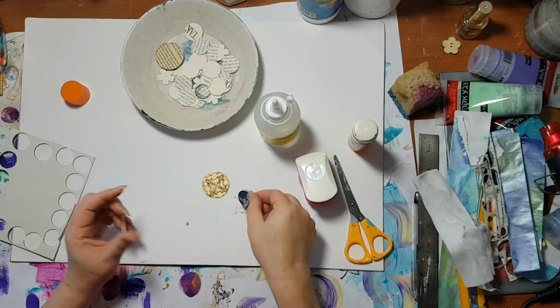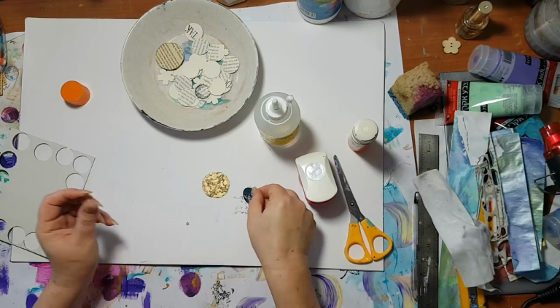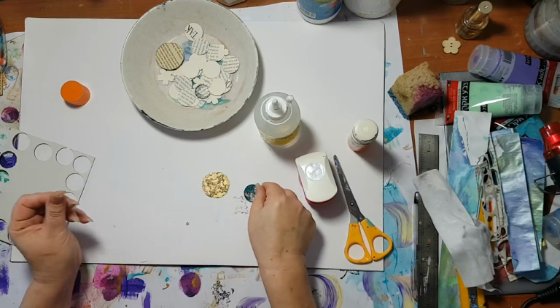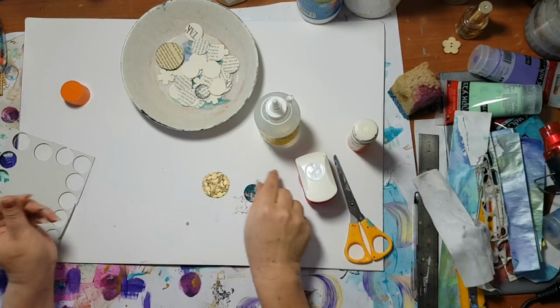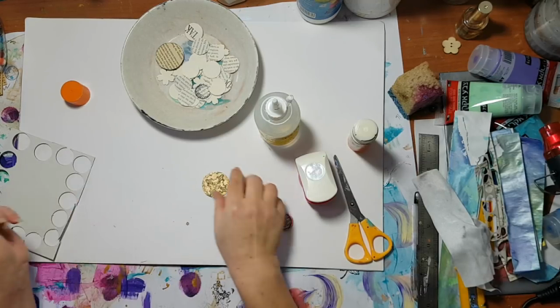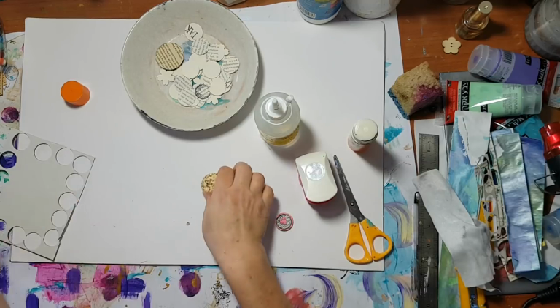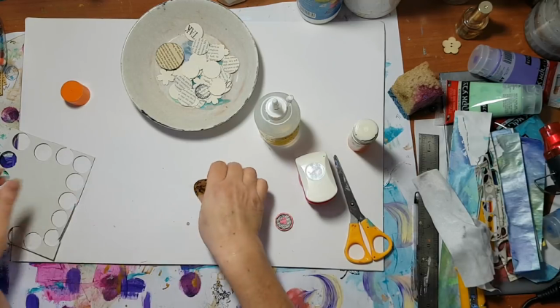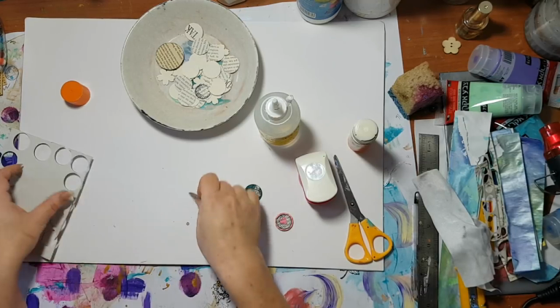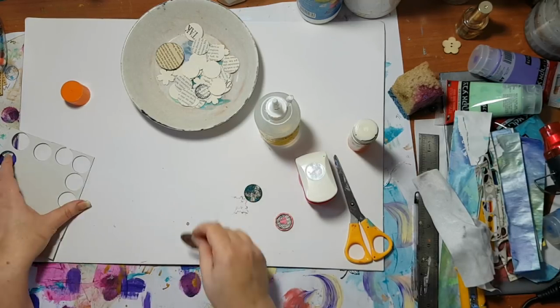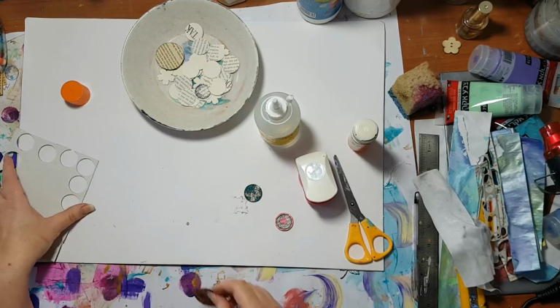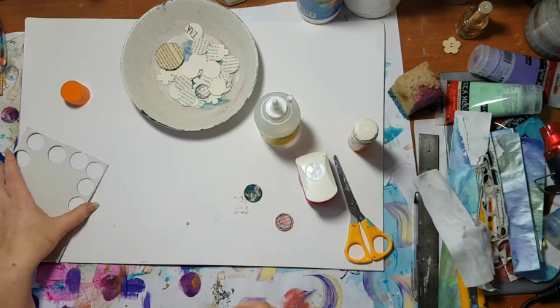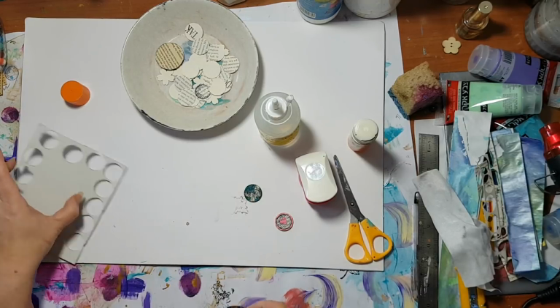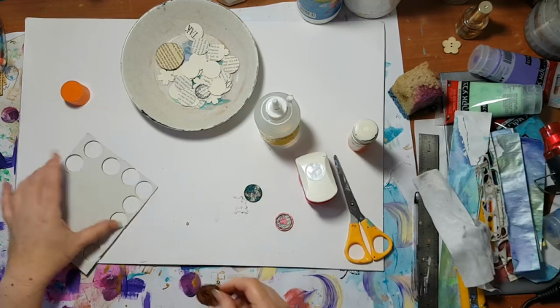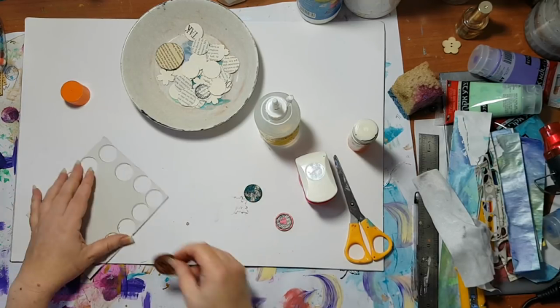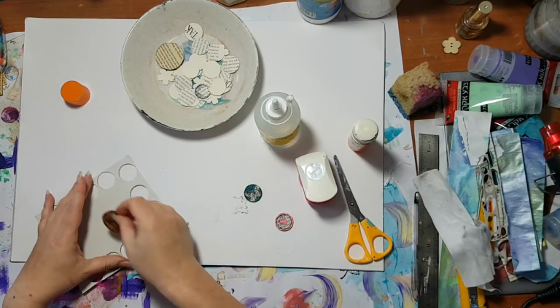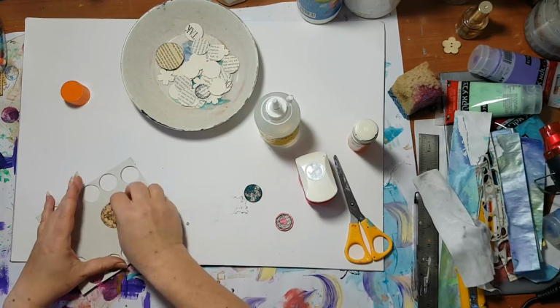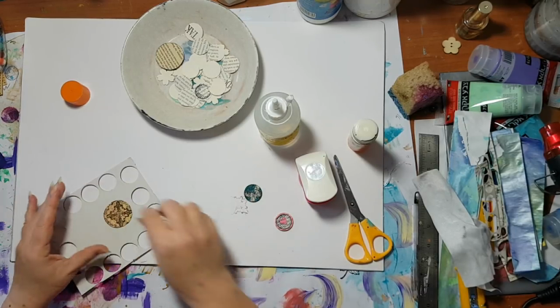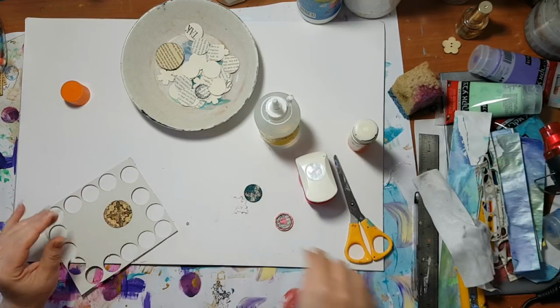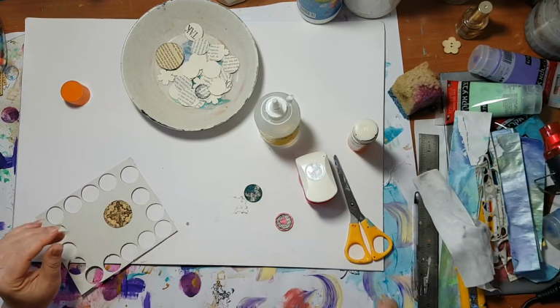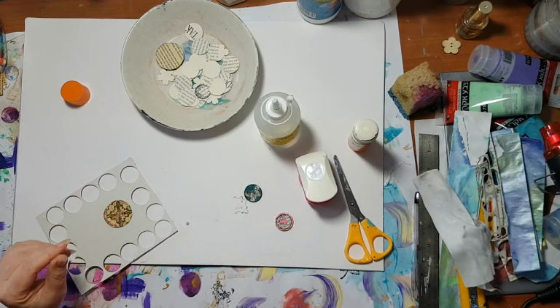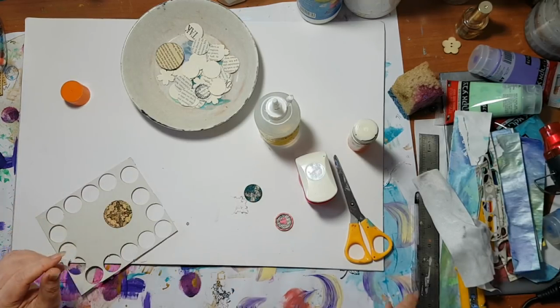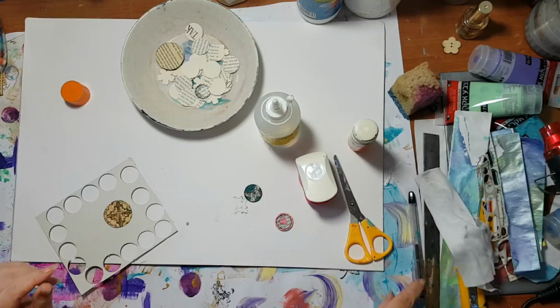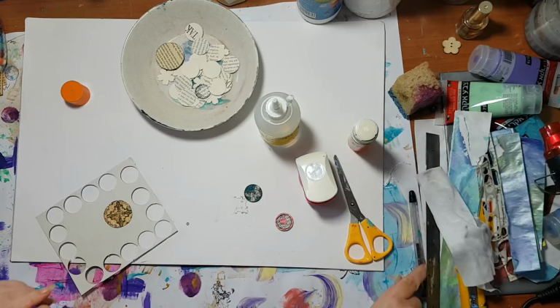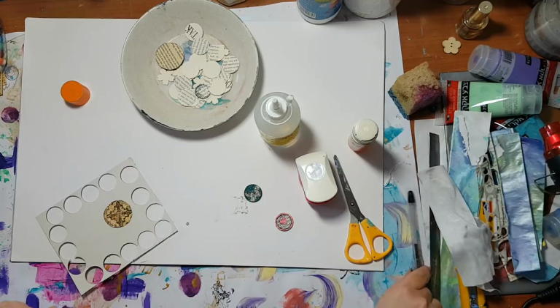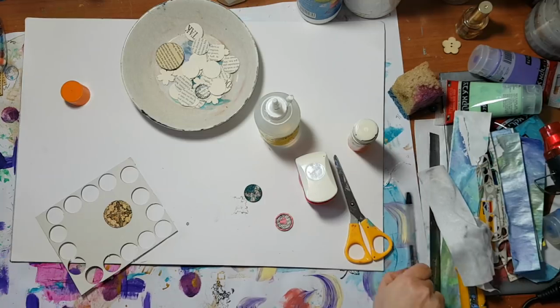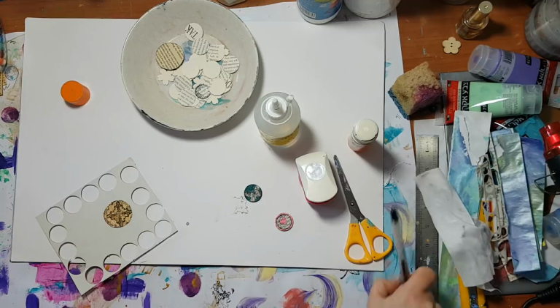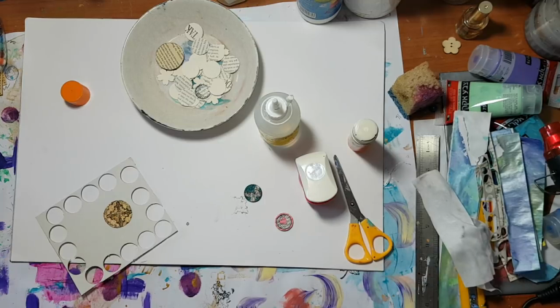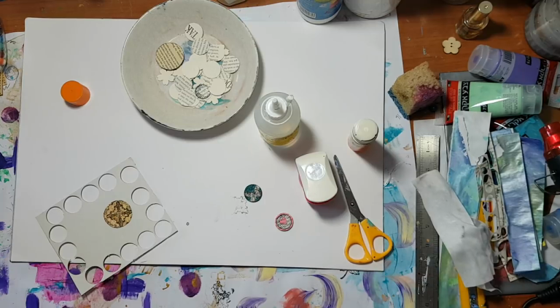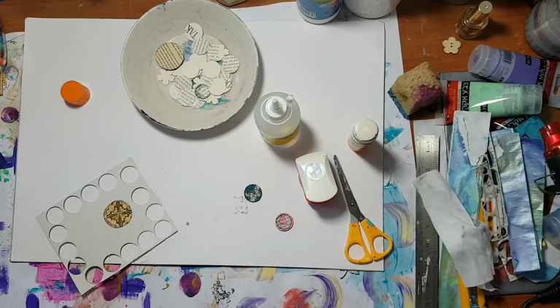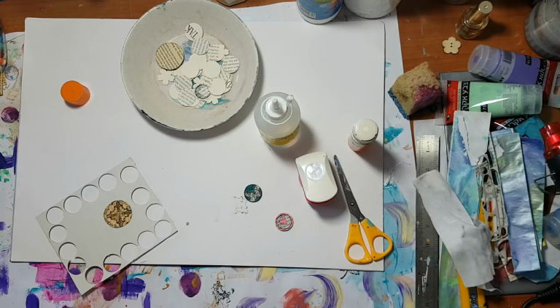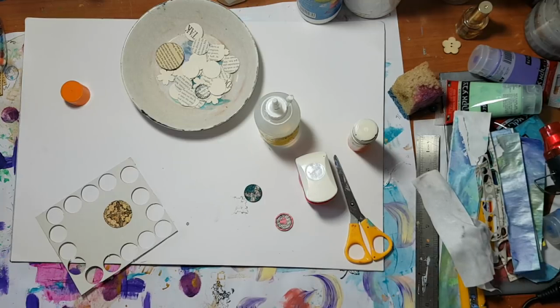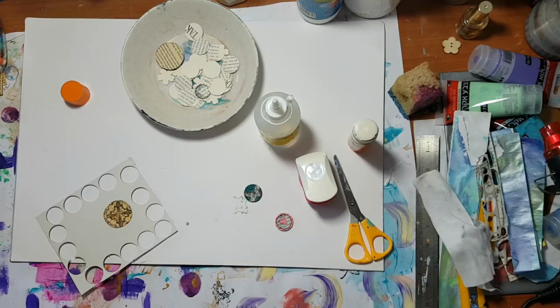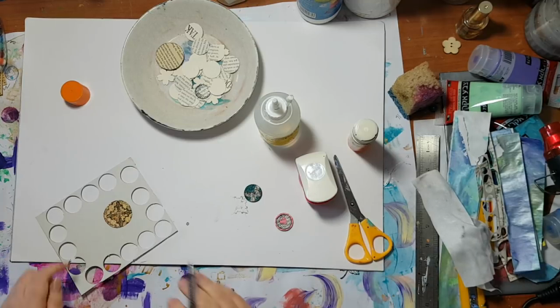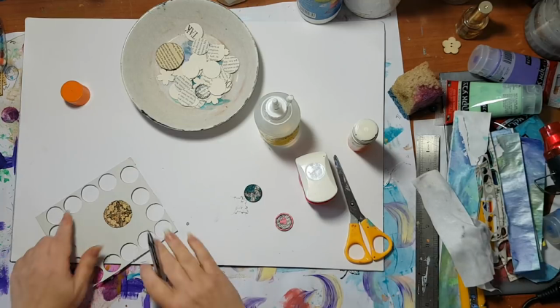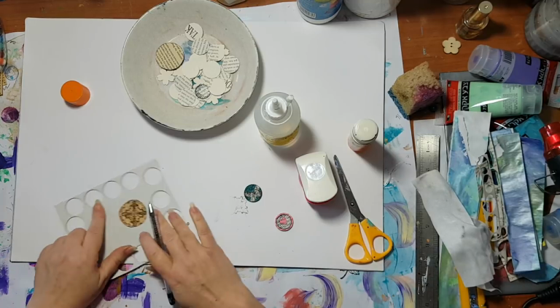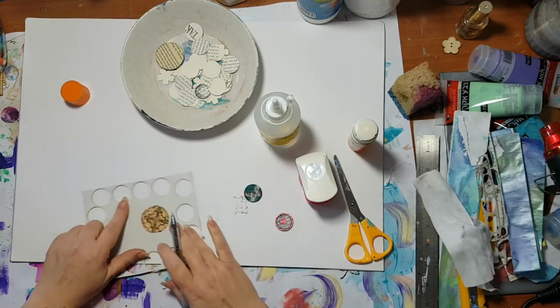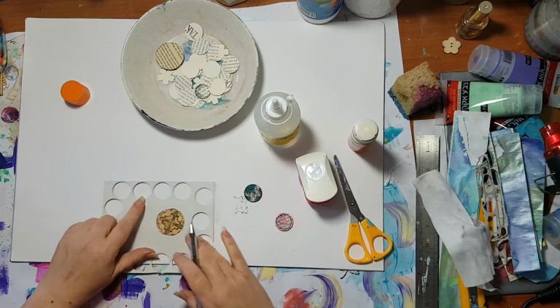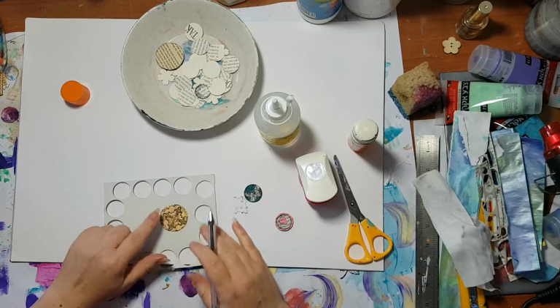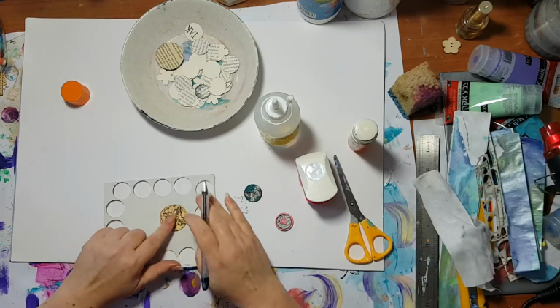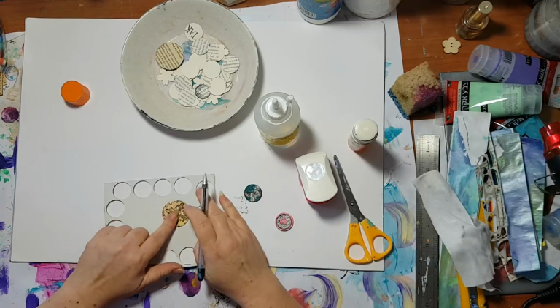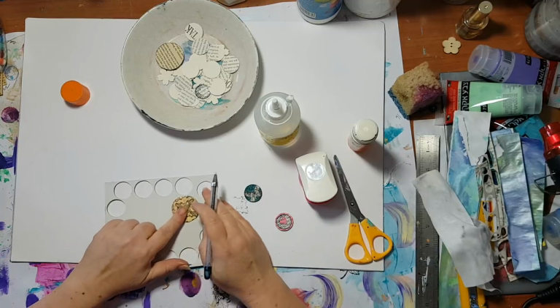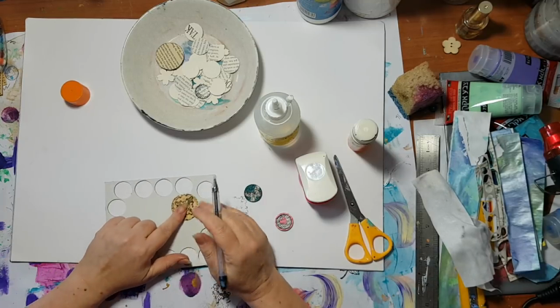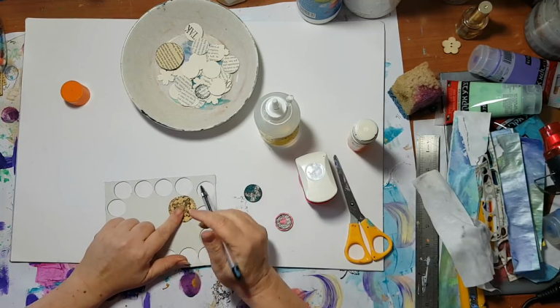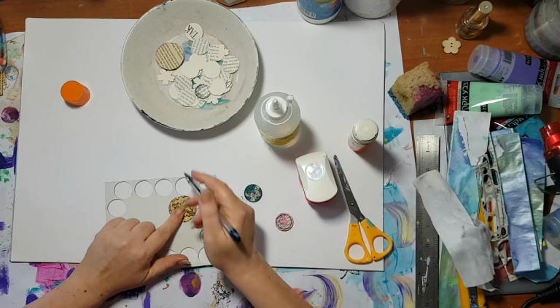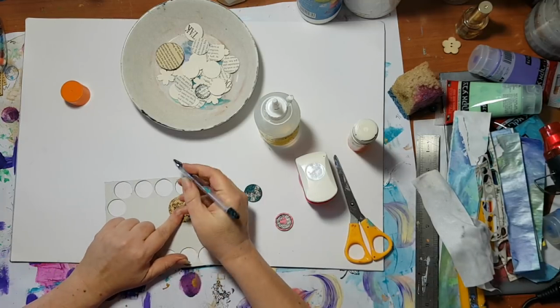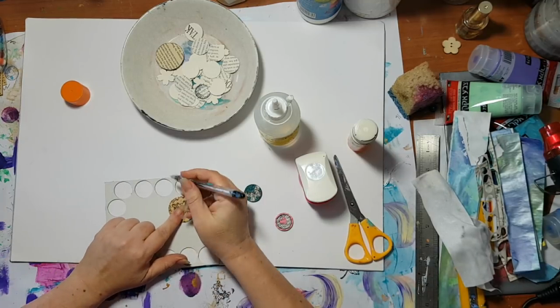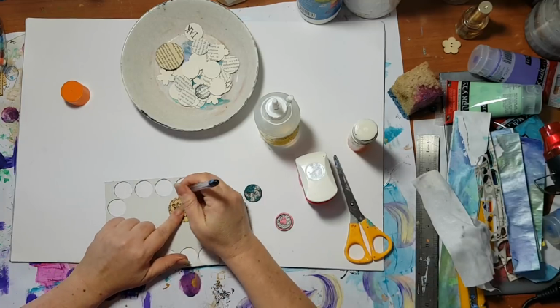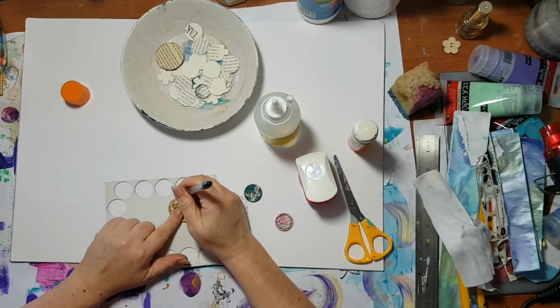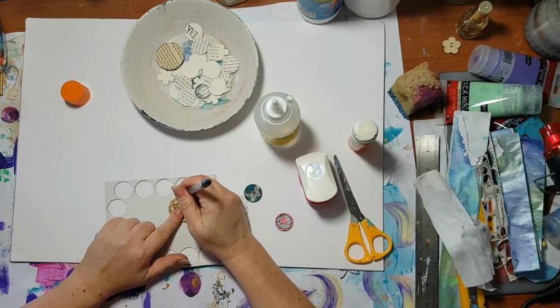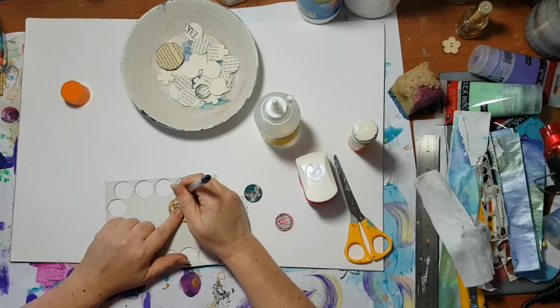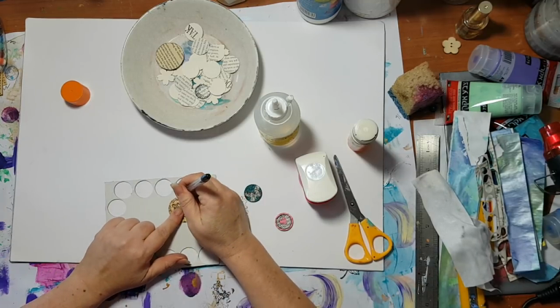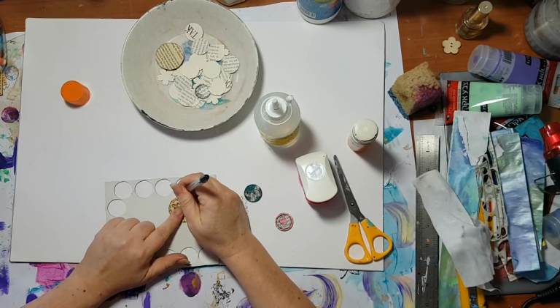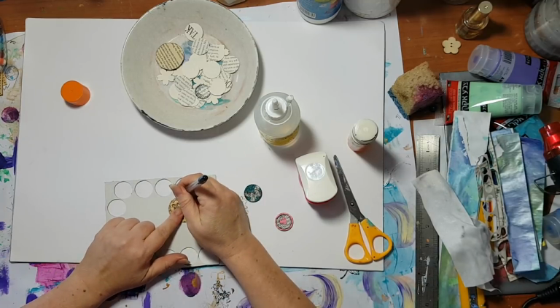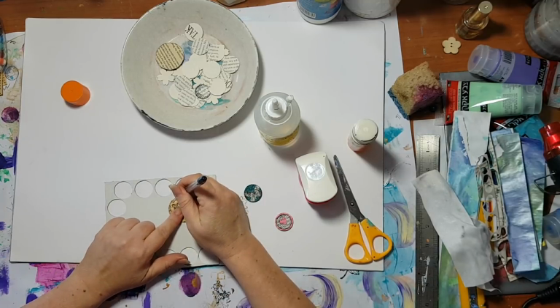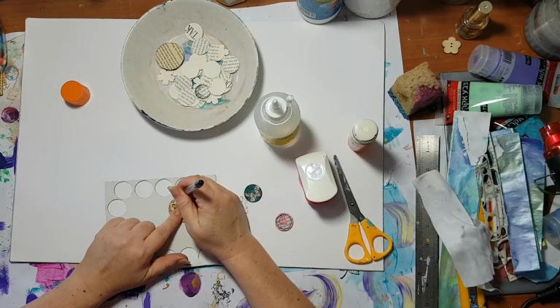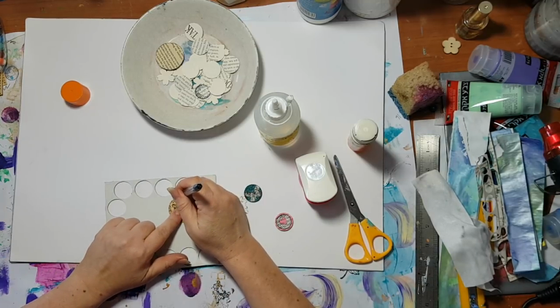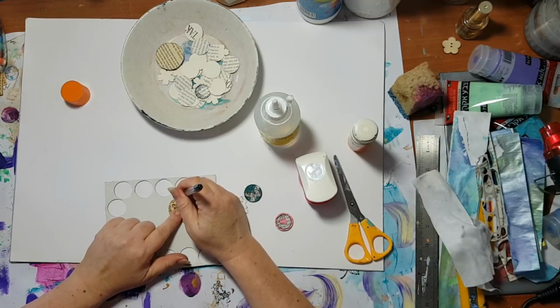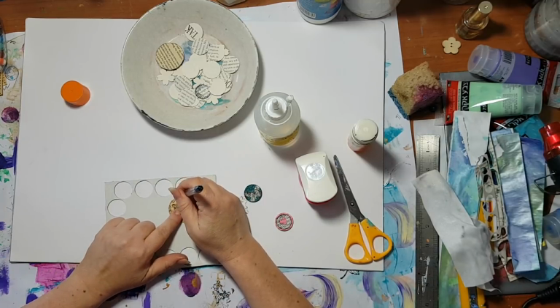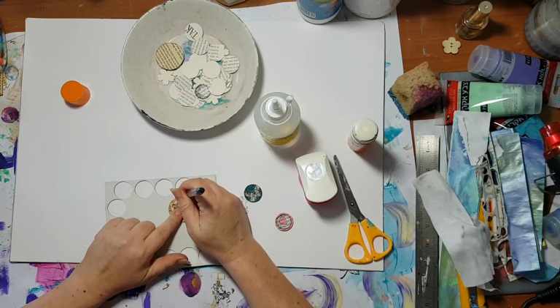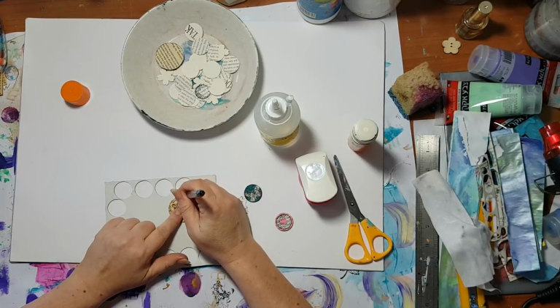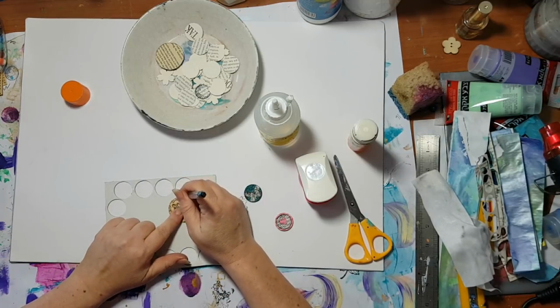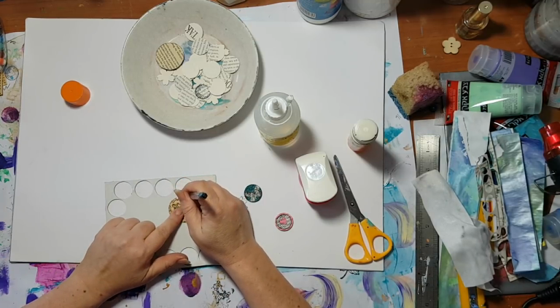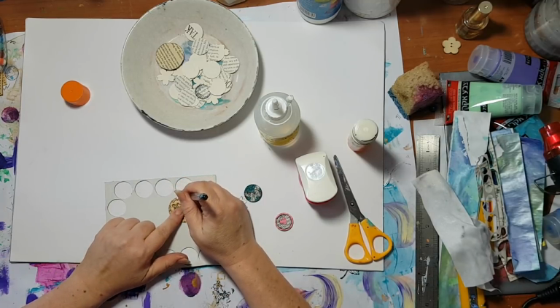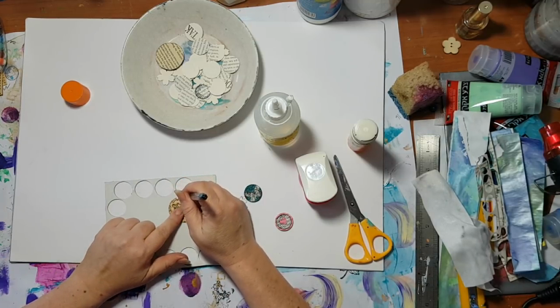For this one there's no punch, so I need to trace it.